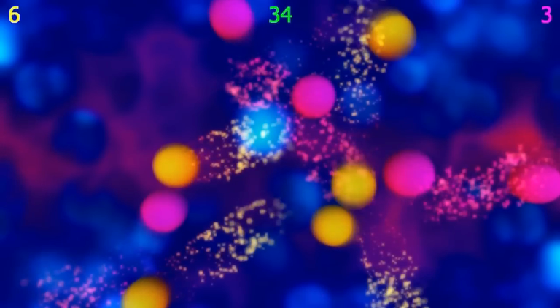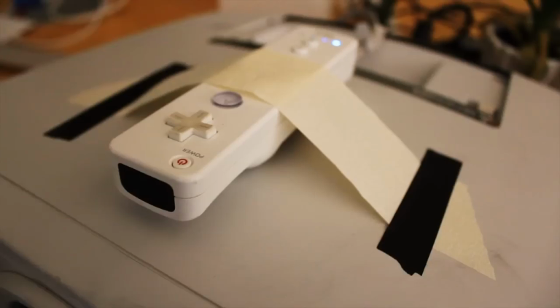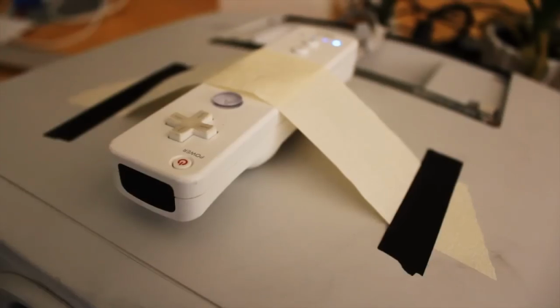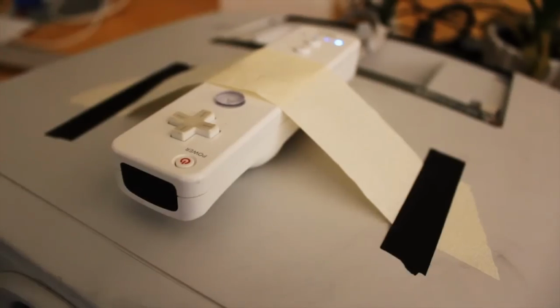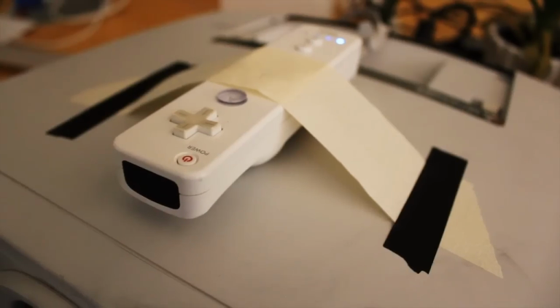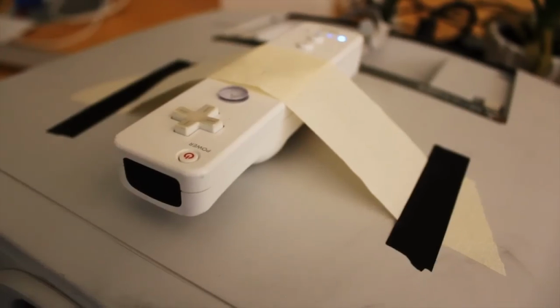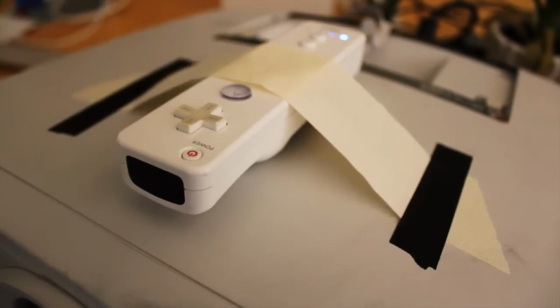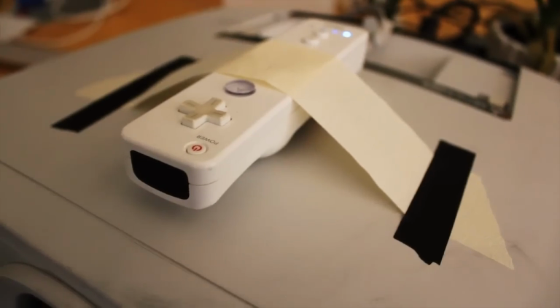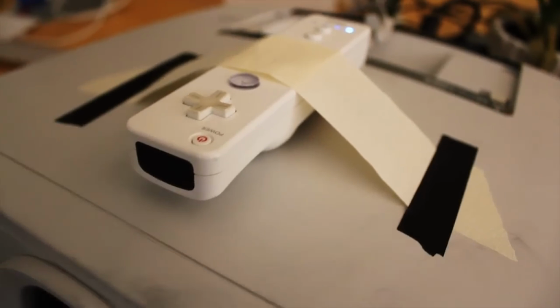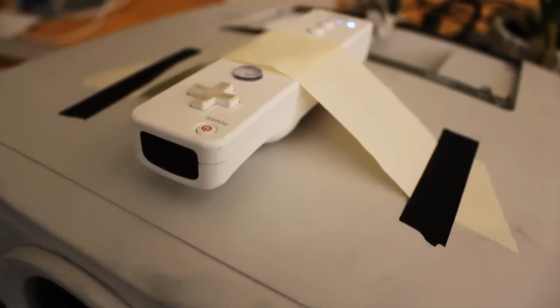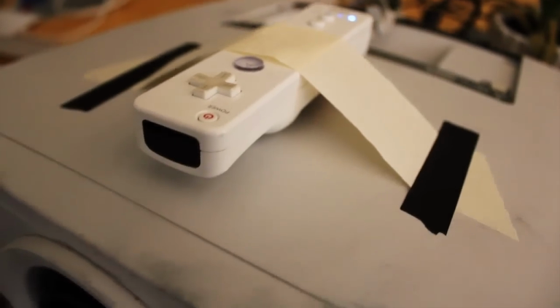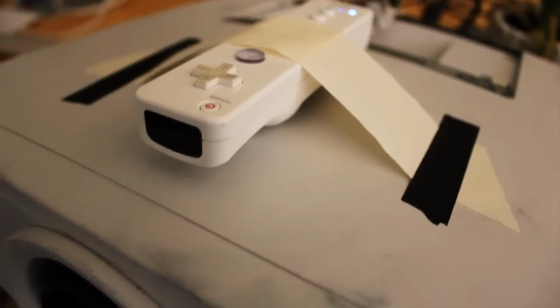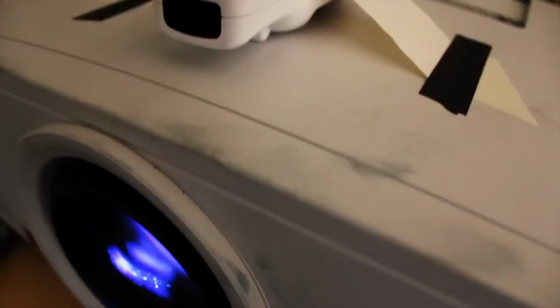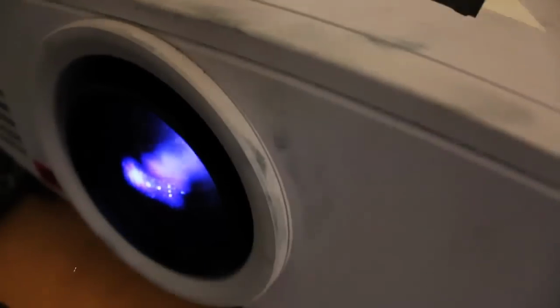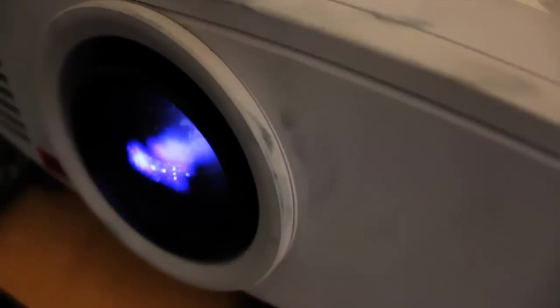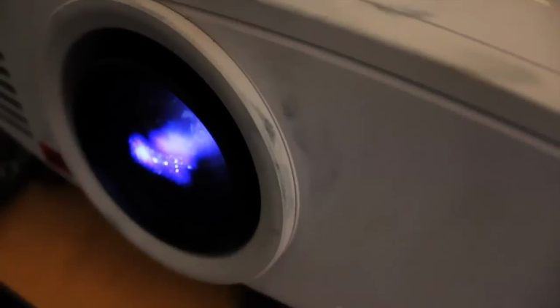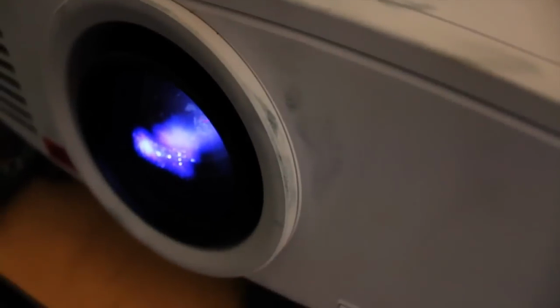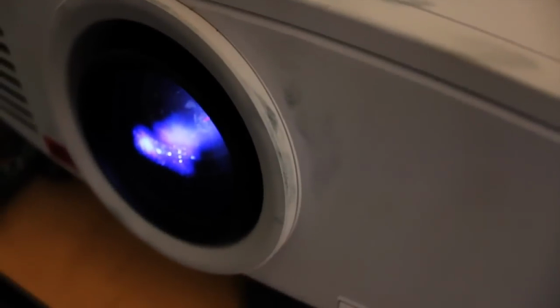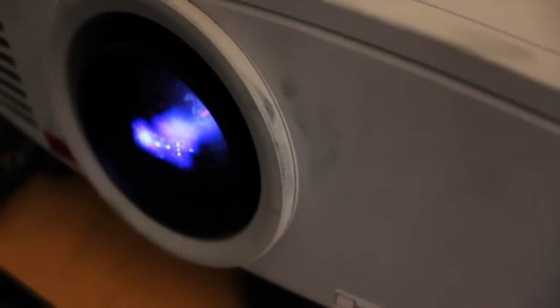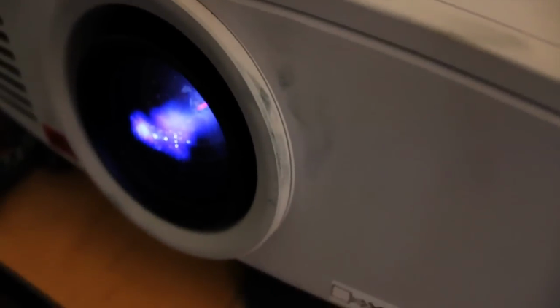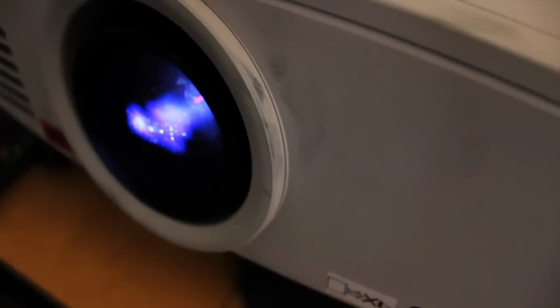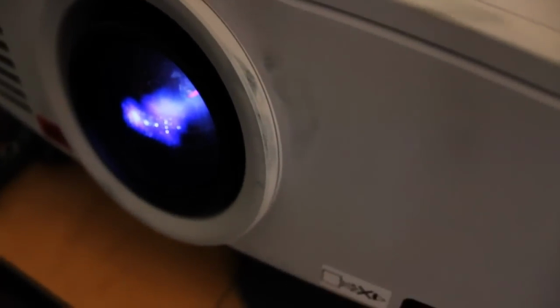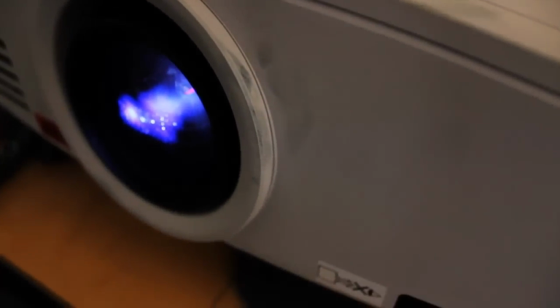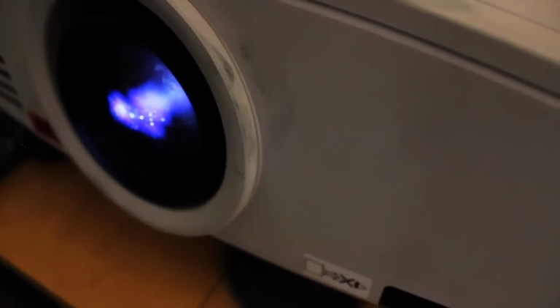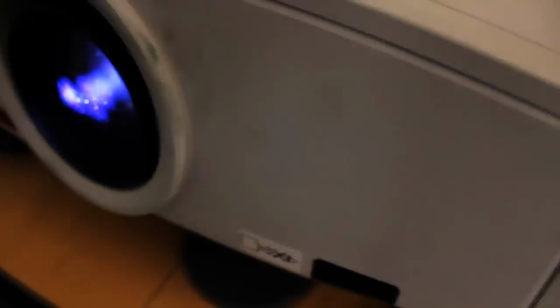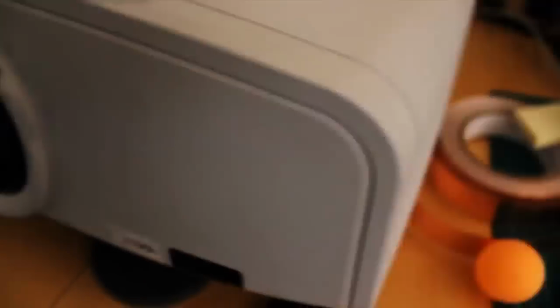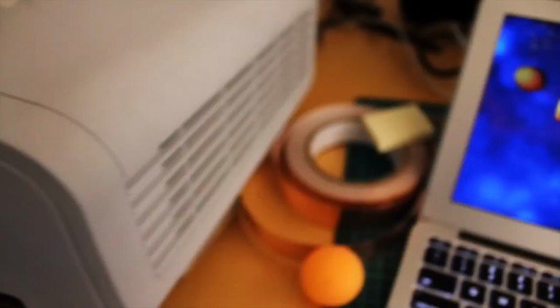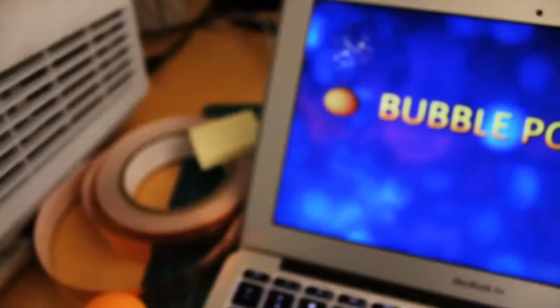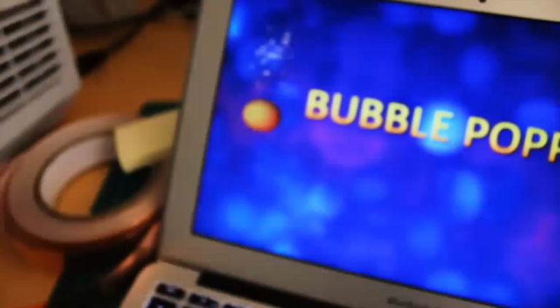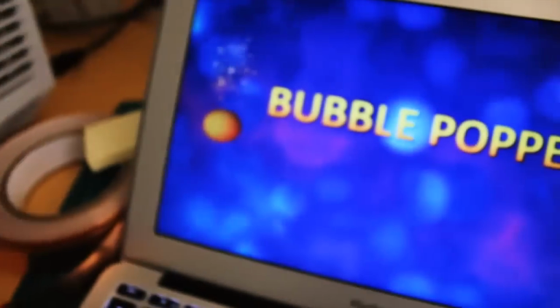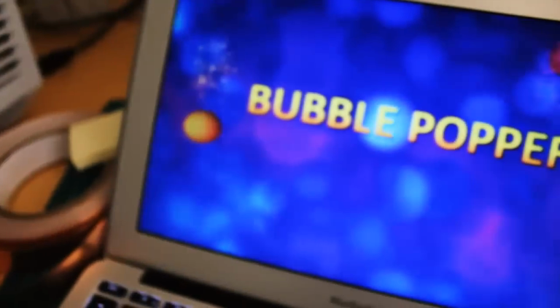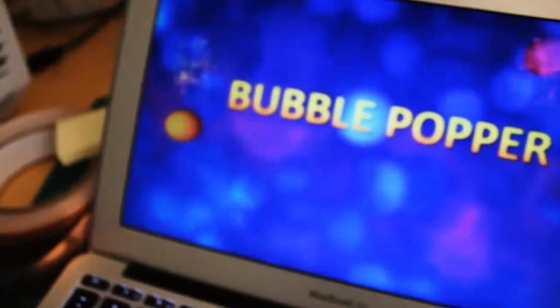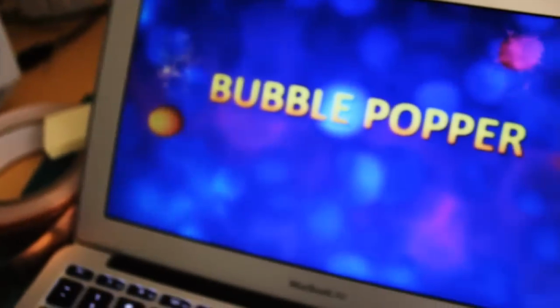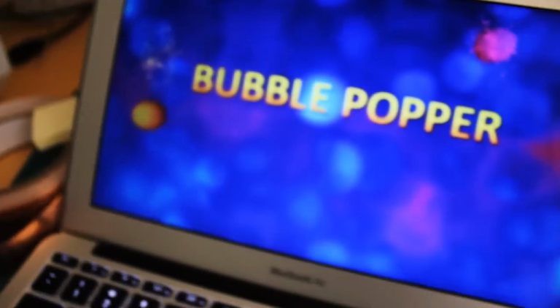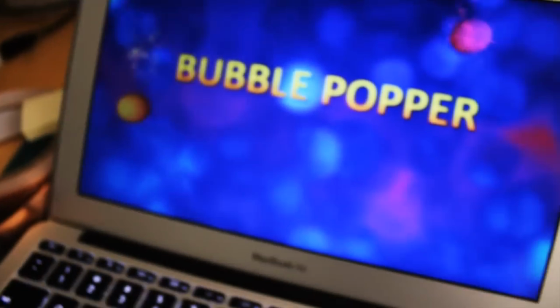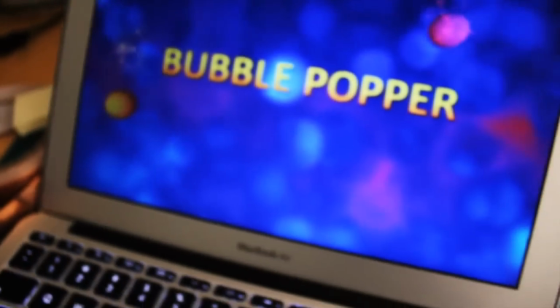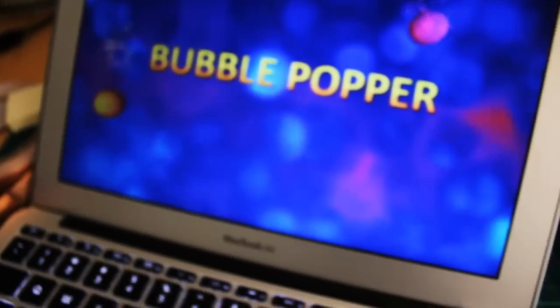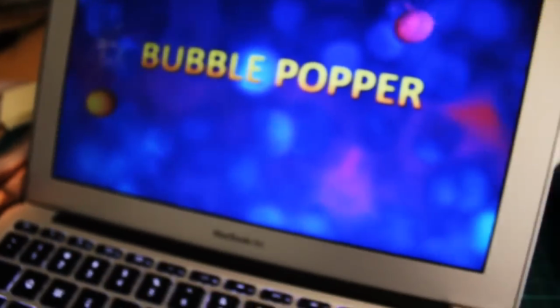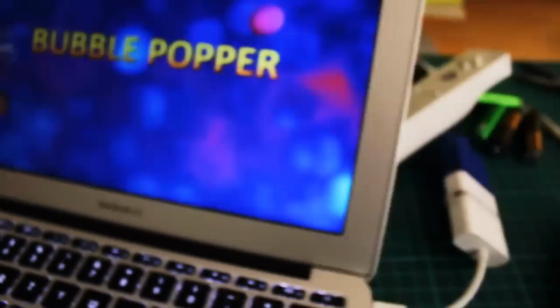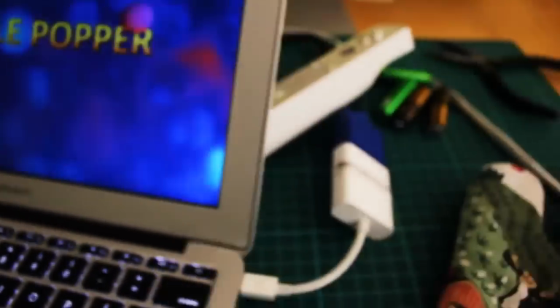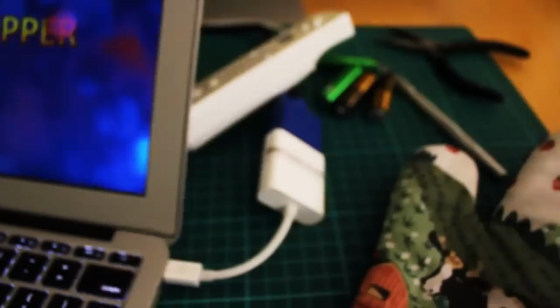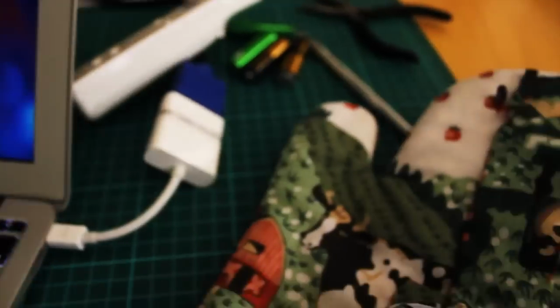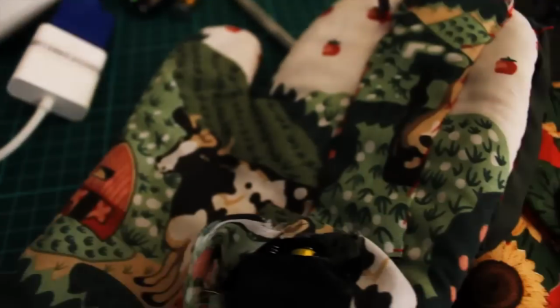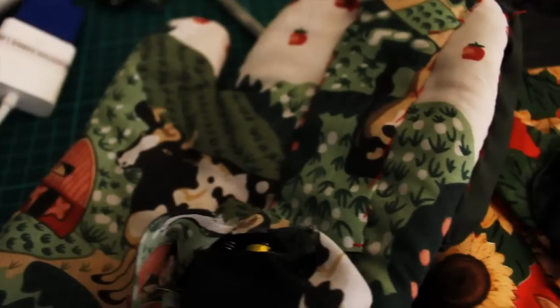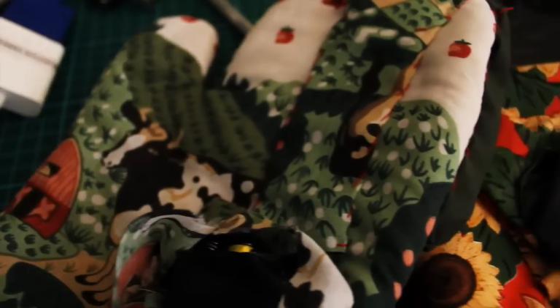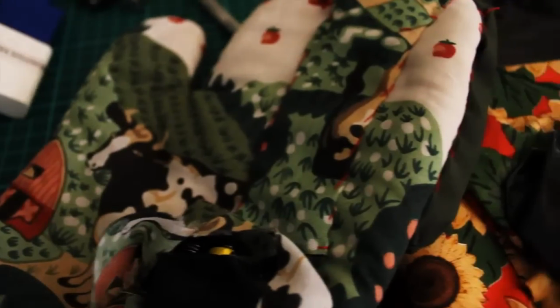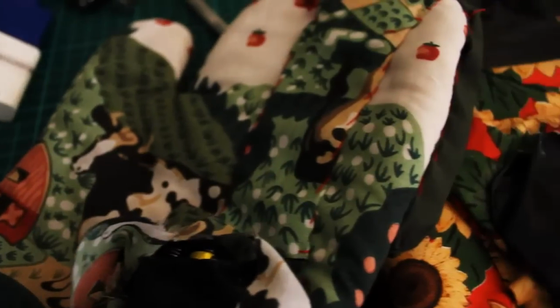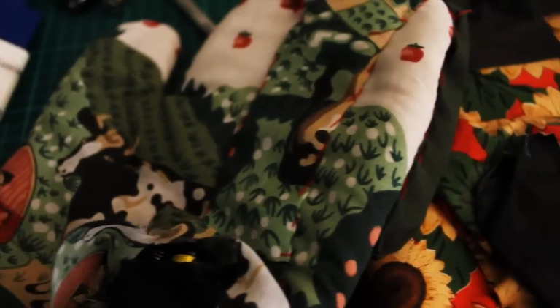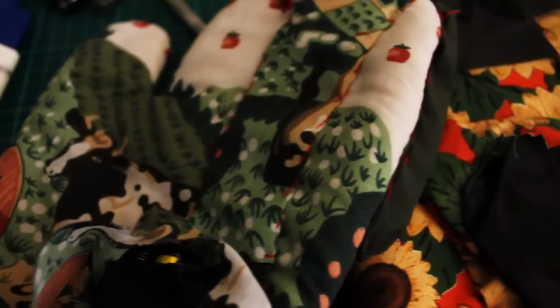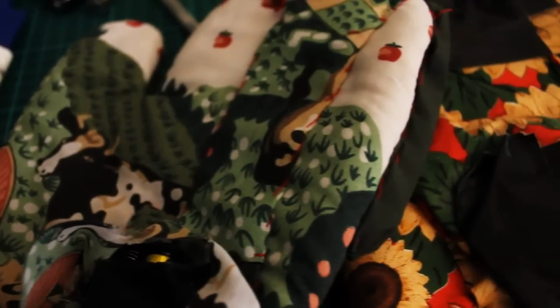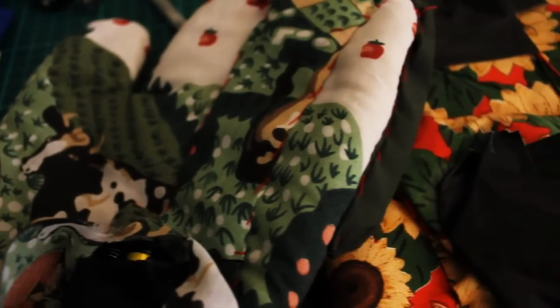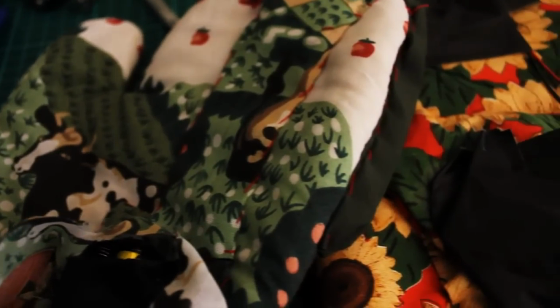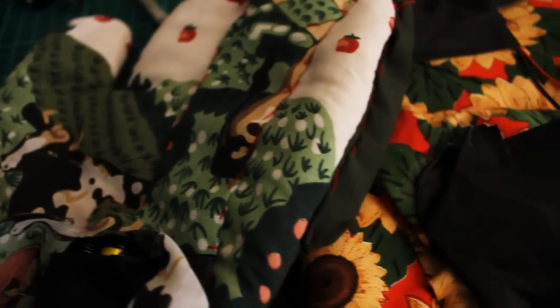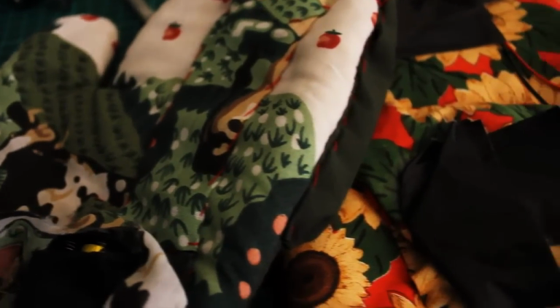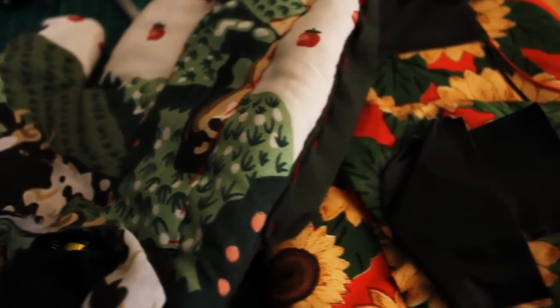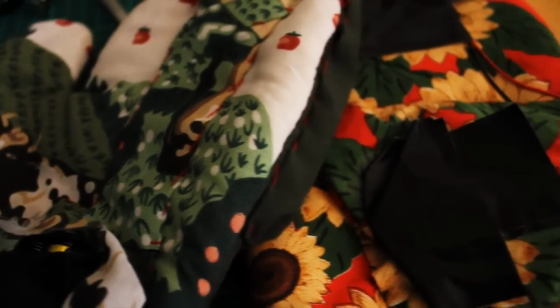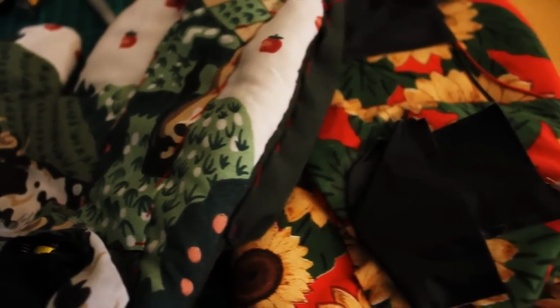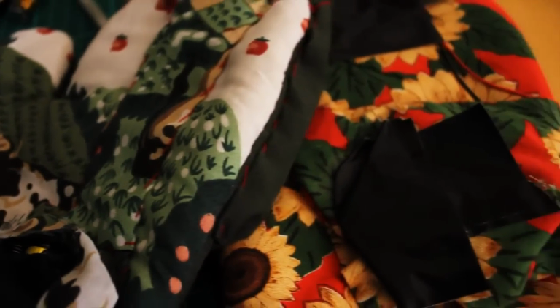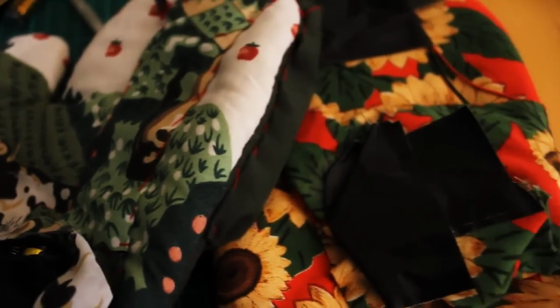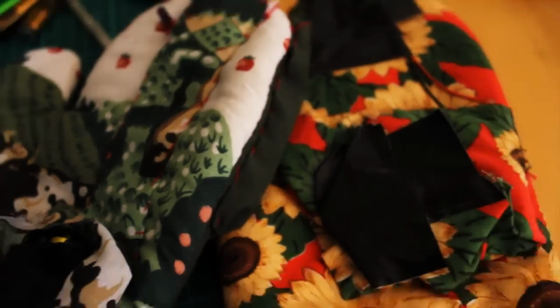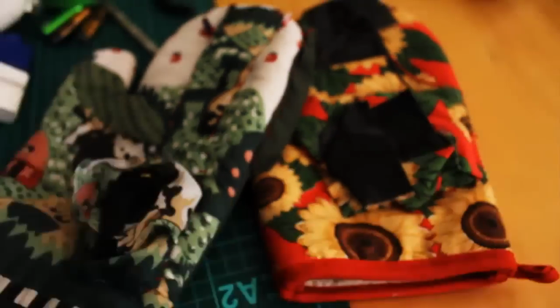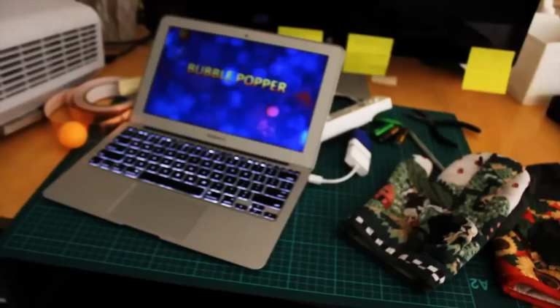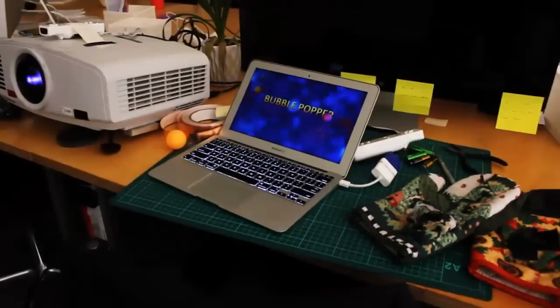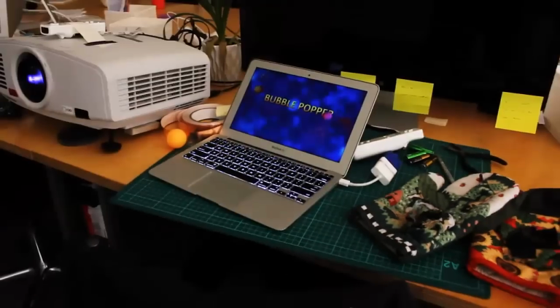Bubble Popper is comprised of a Wiimote, a projector, a laptop, the augmented gloves, and a surface to project the game onto.